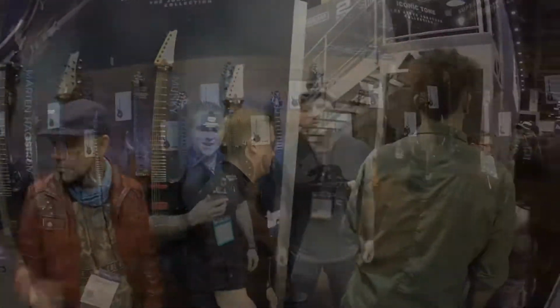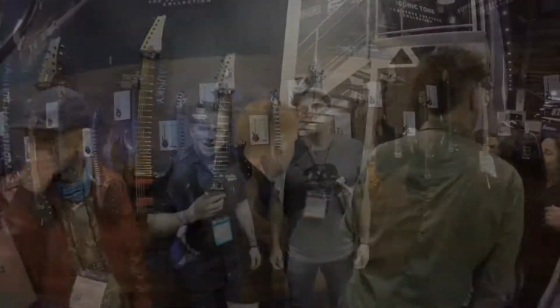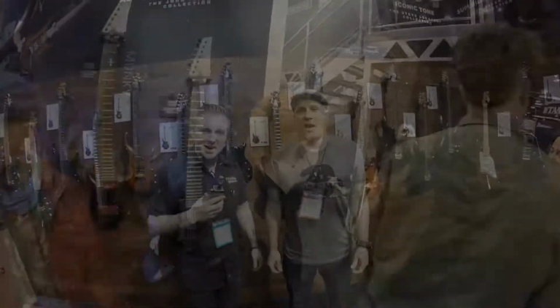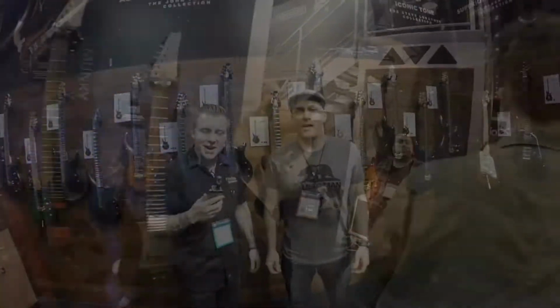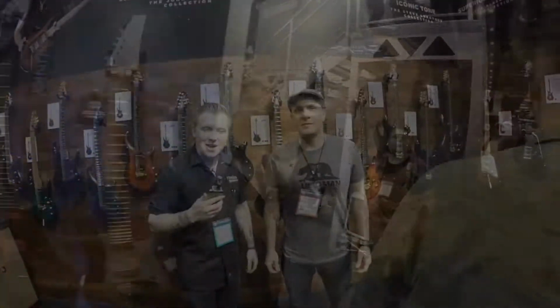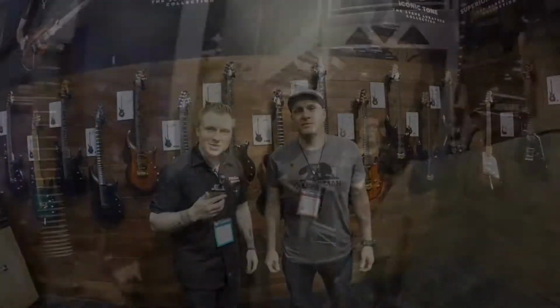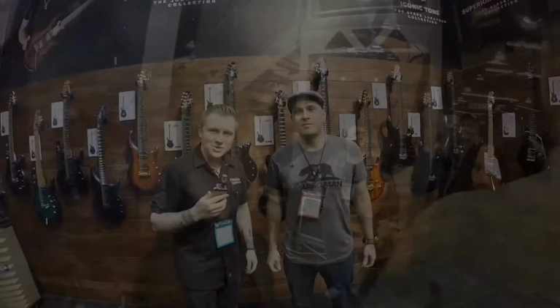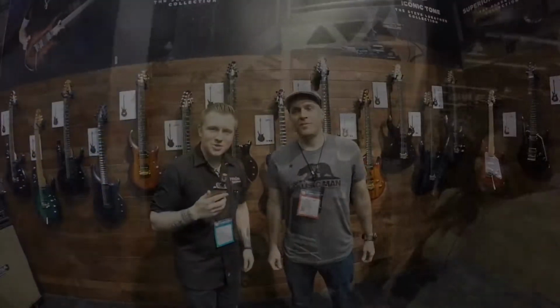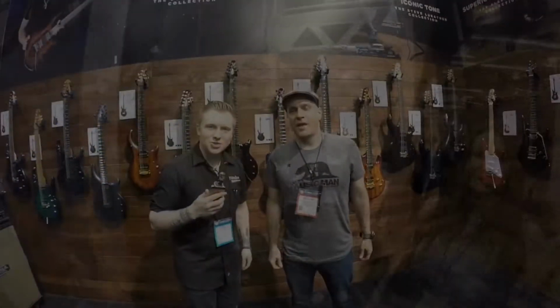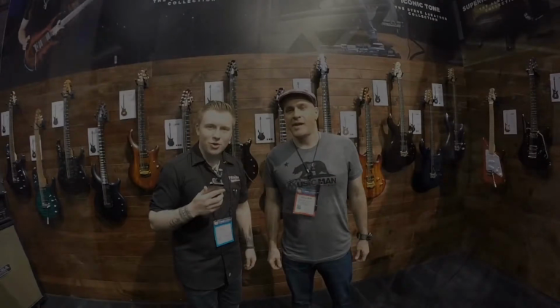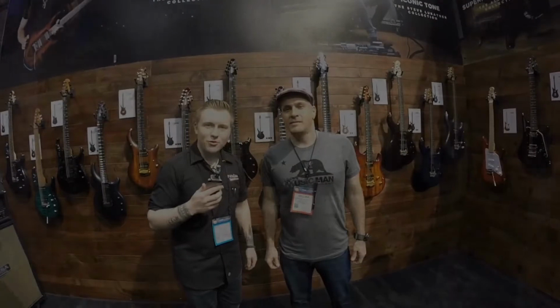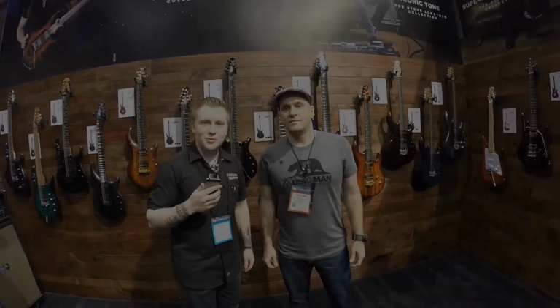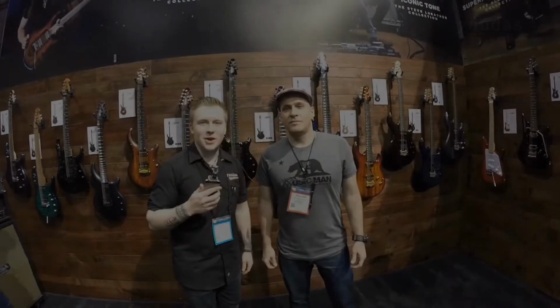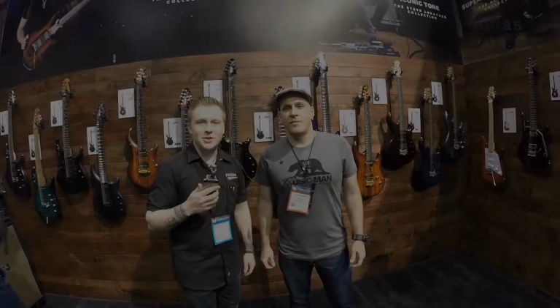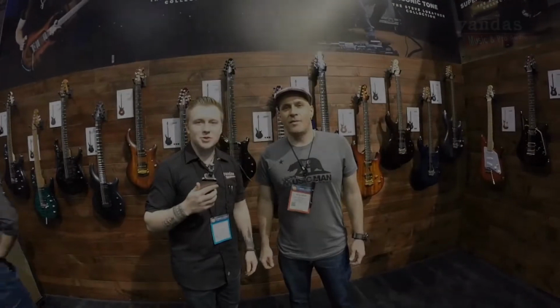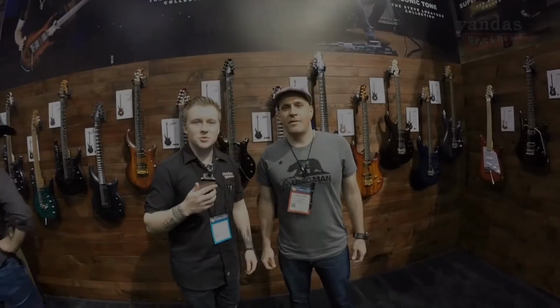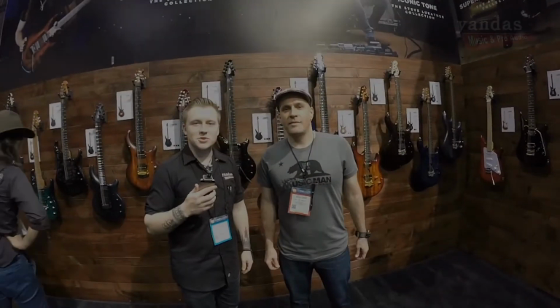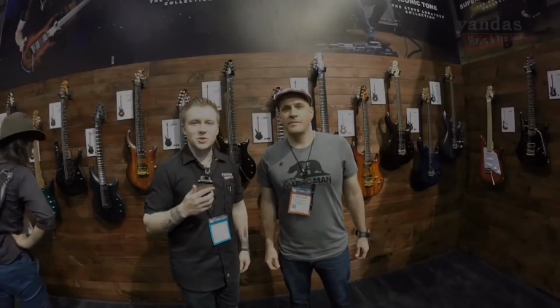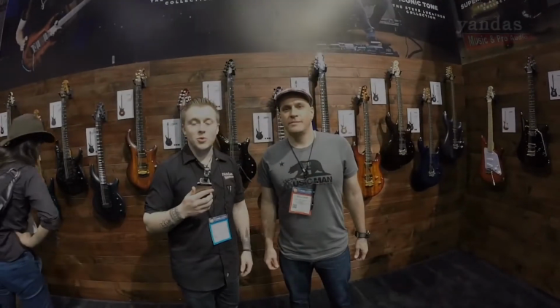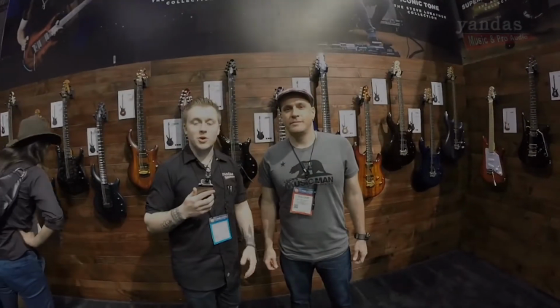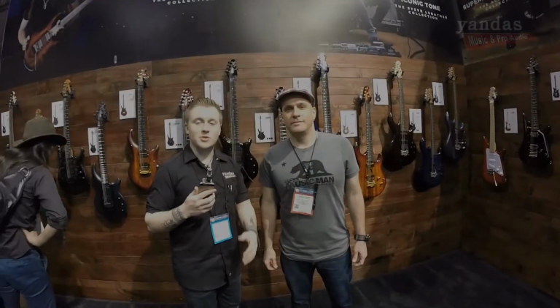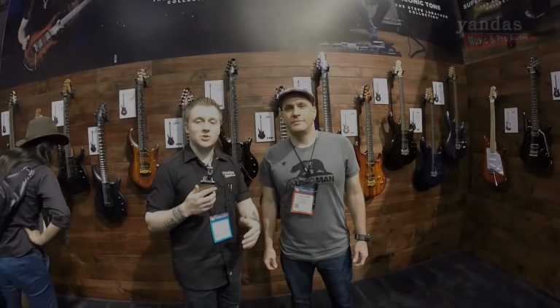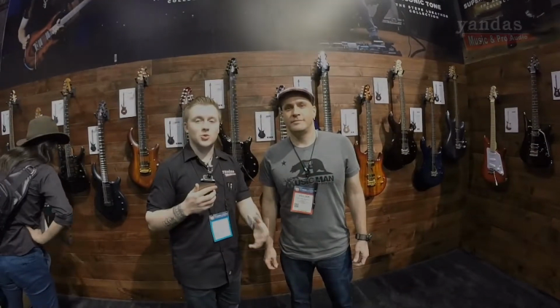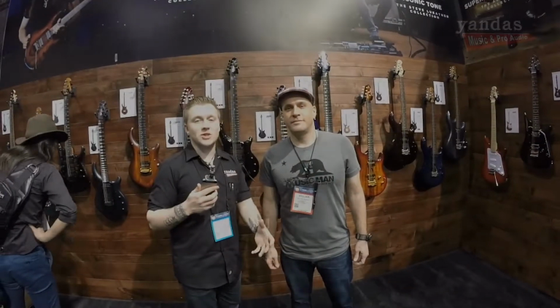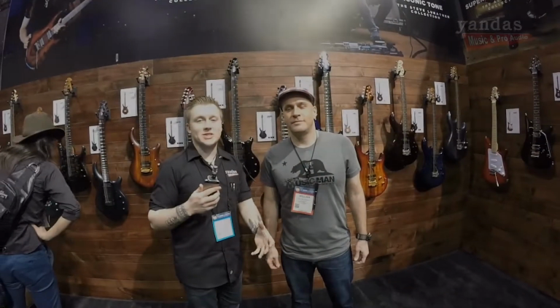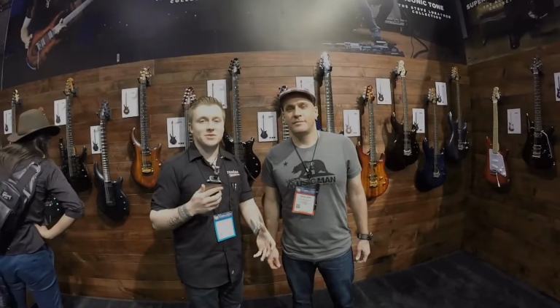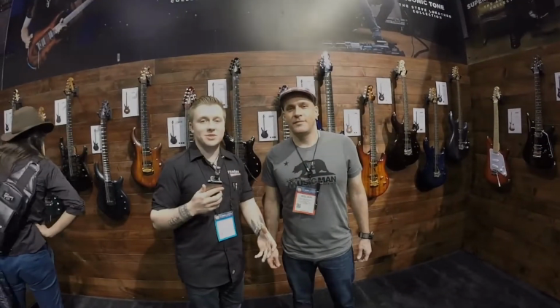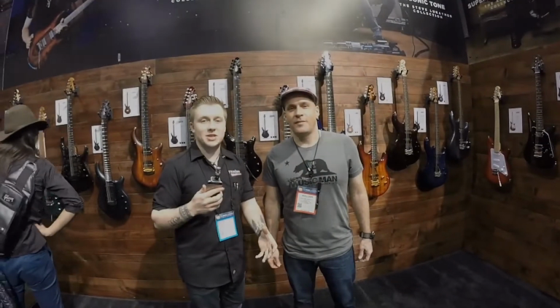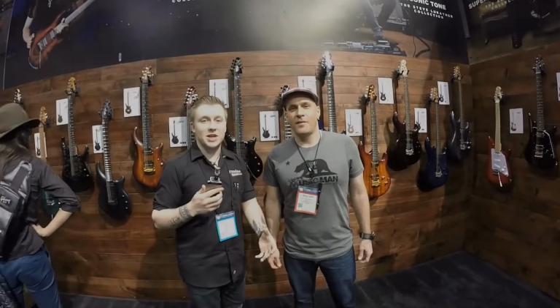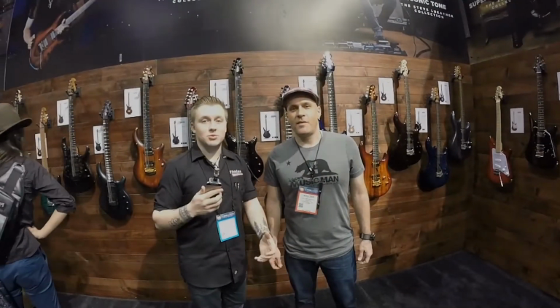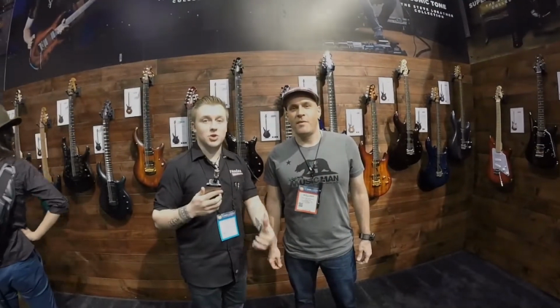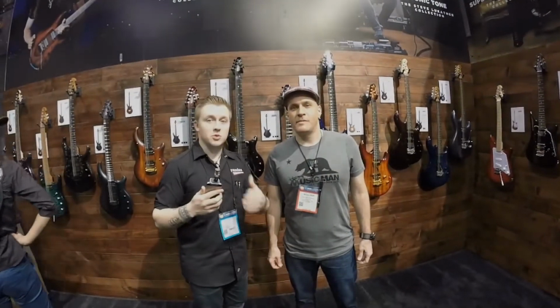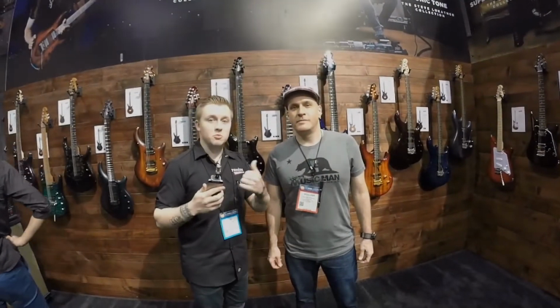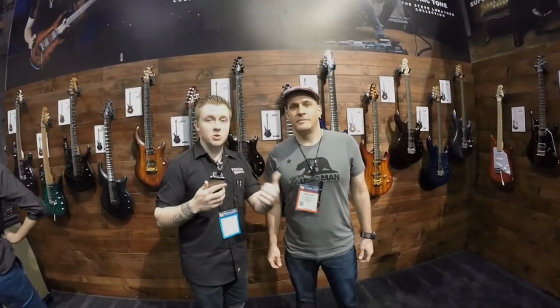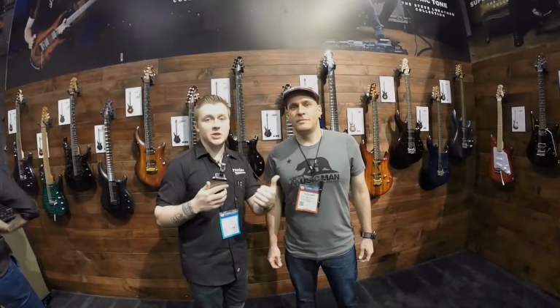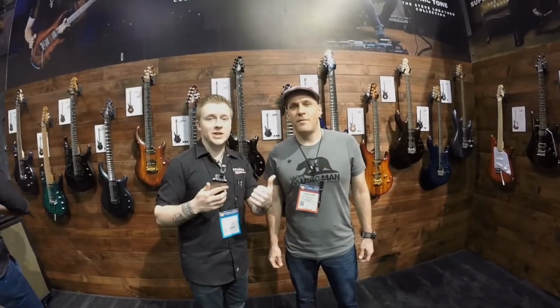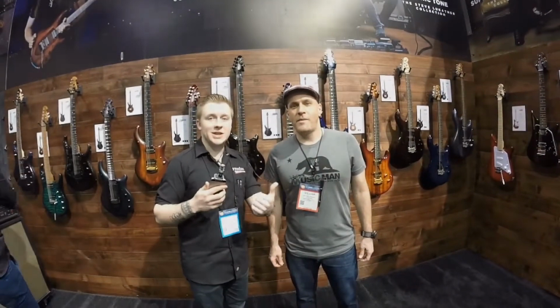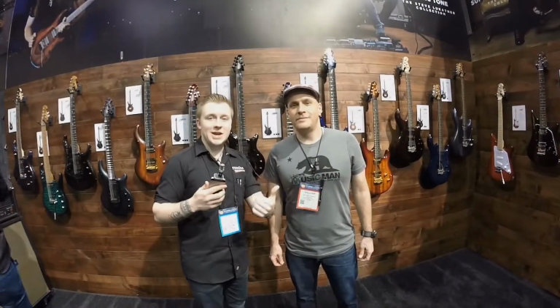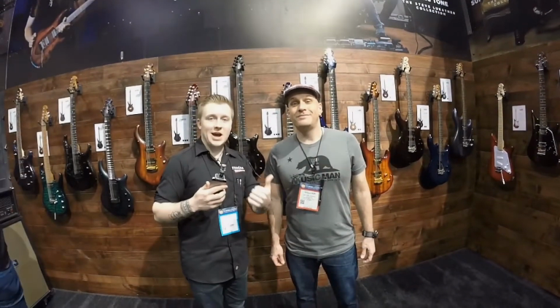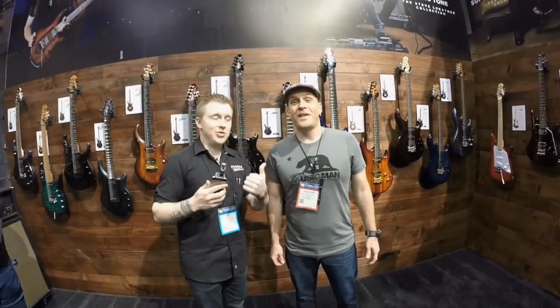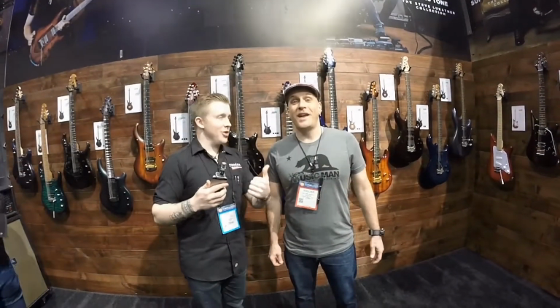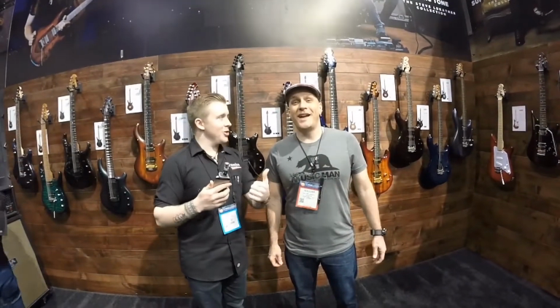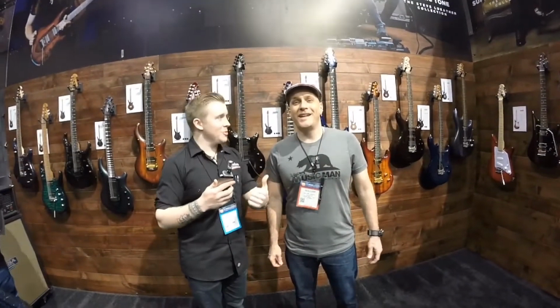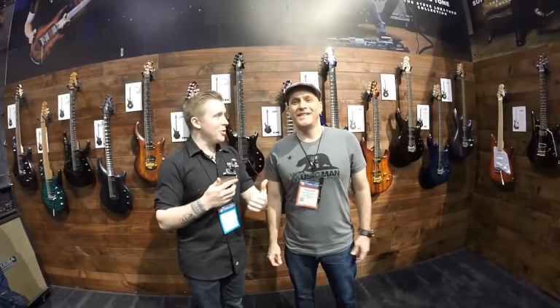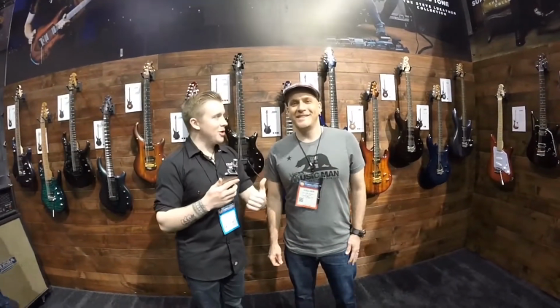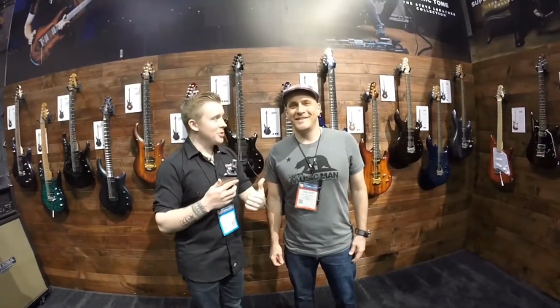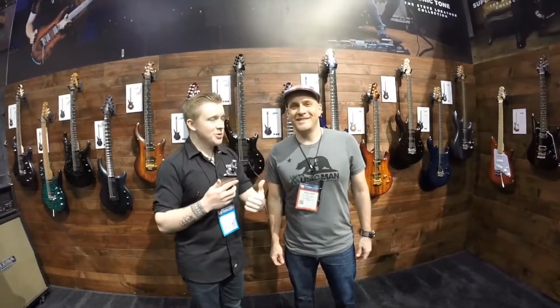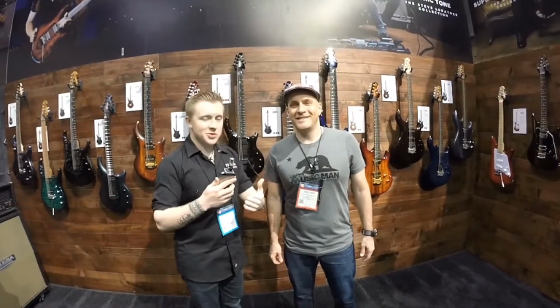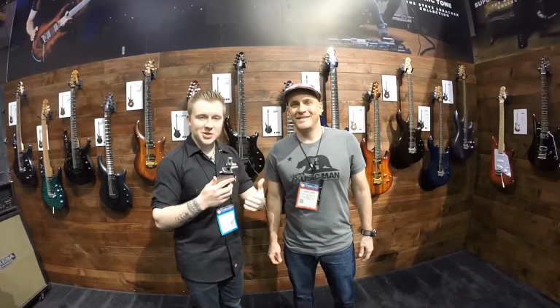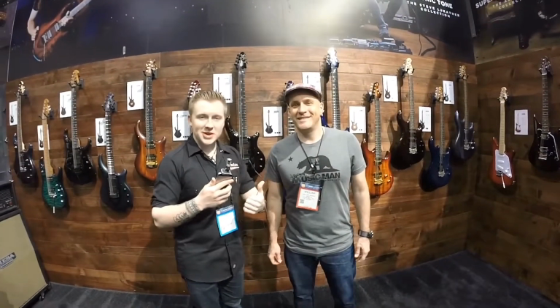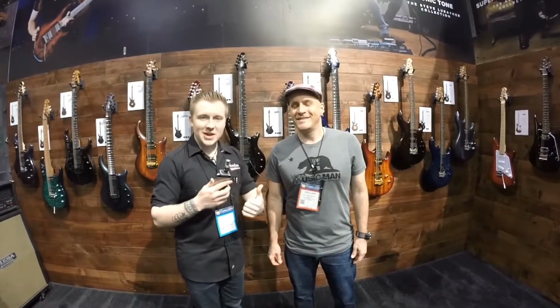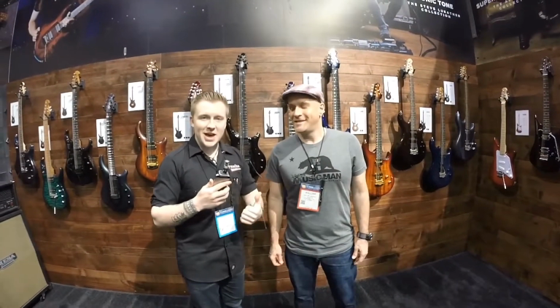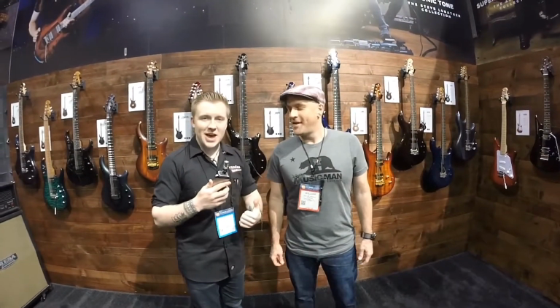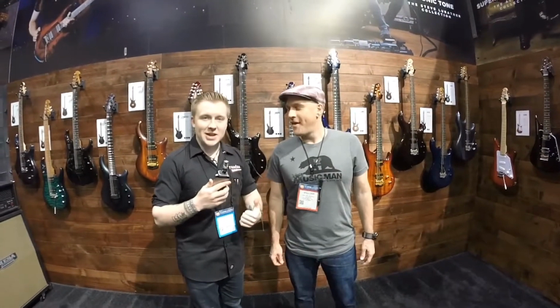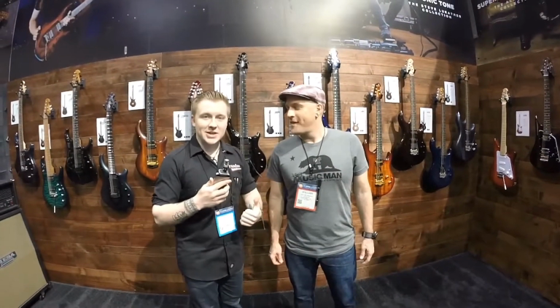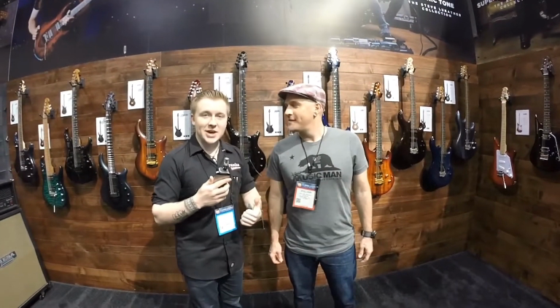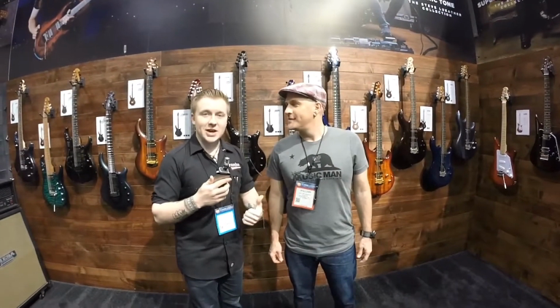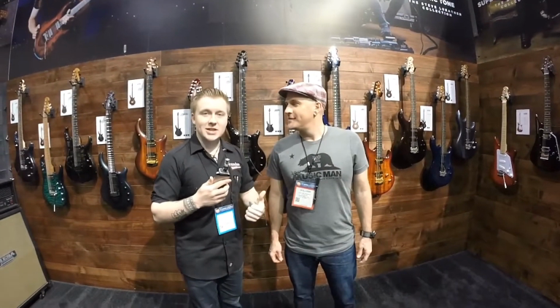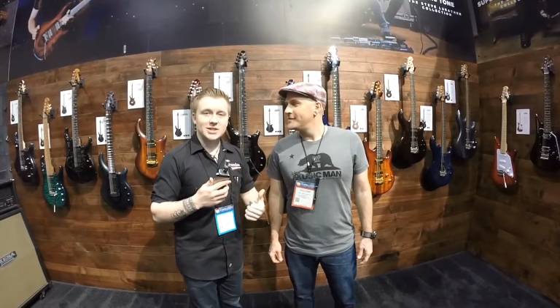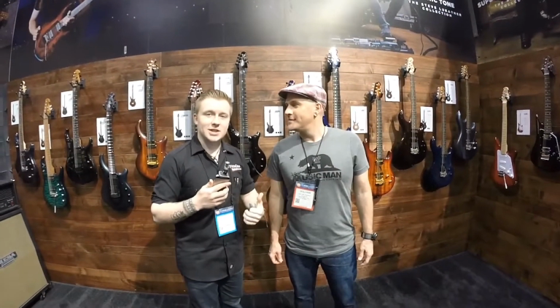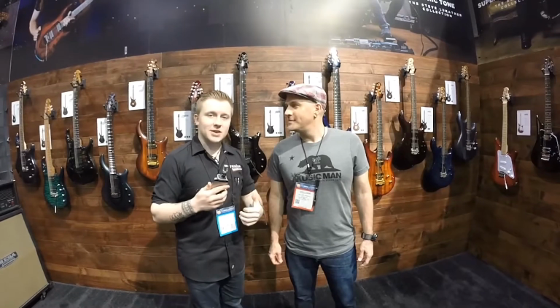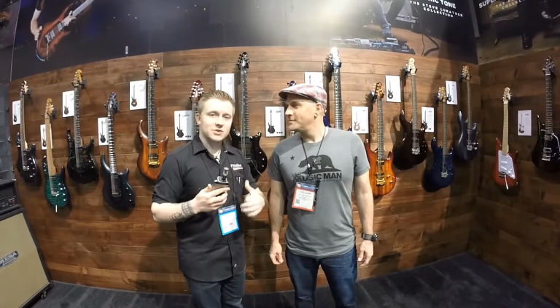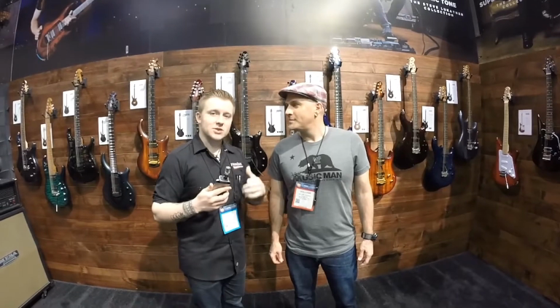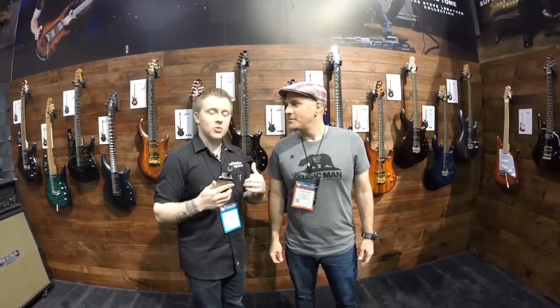Hey guys, this is Joe from Yanda's Music. We're here at the 2017 NAMM show with Billy at the Ernie Ball booth and he's gonna give us some more information on some of the new guitars this year.